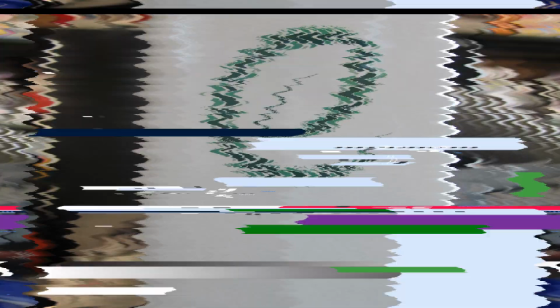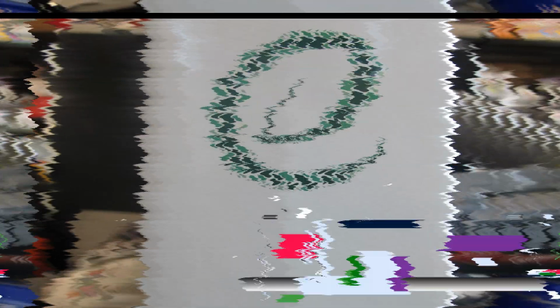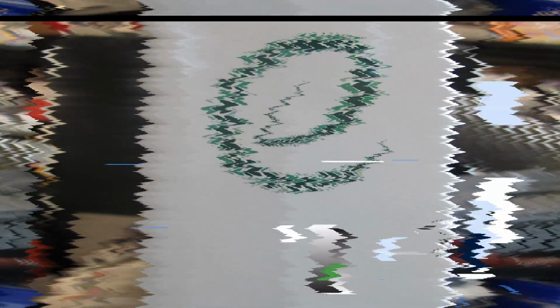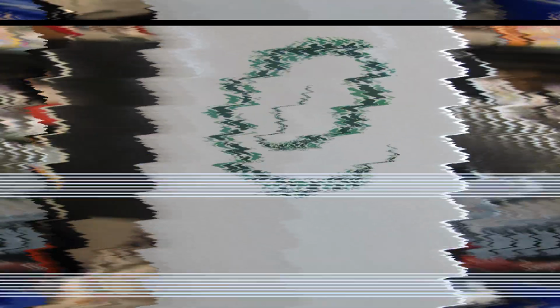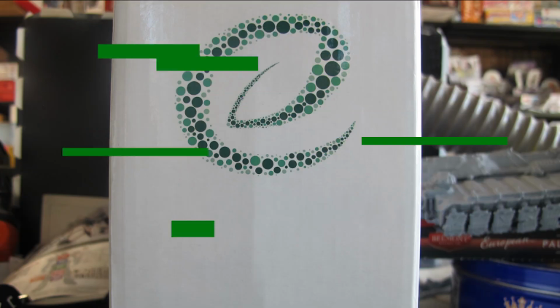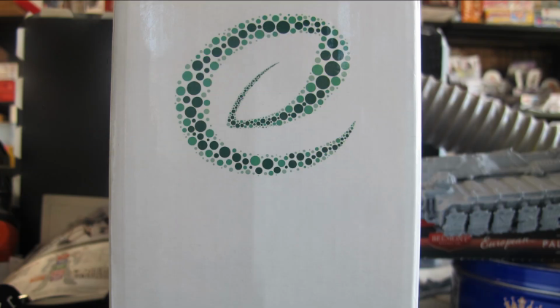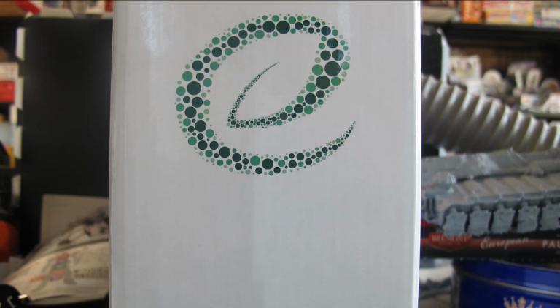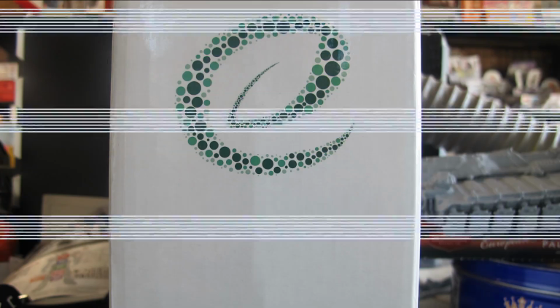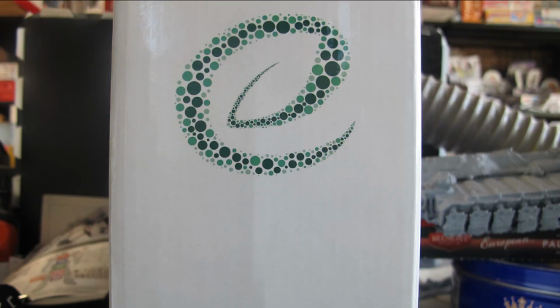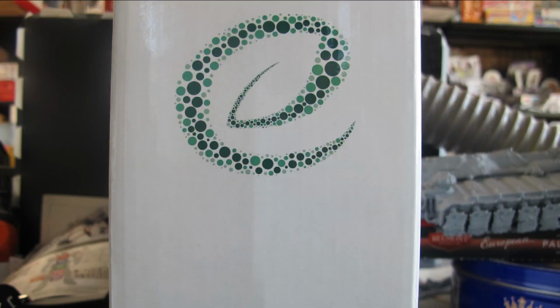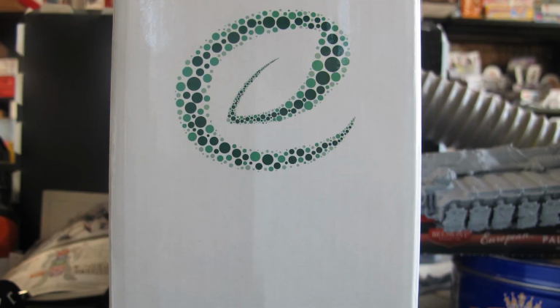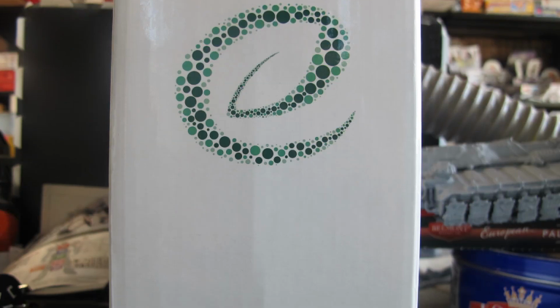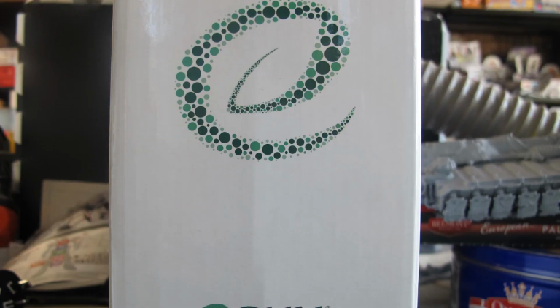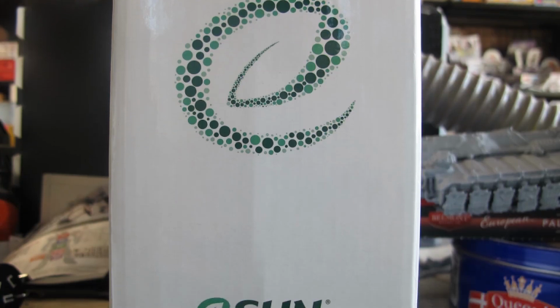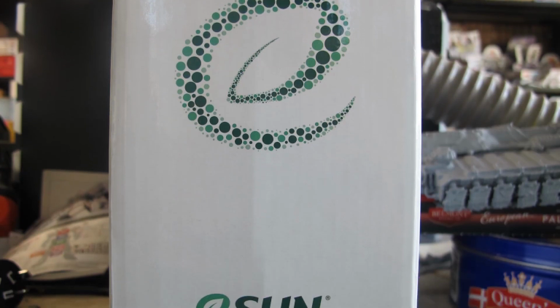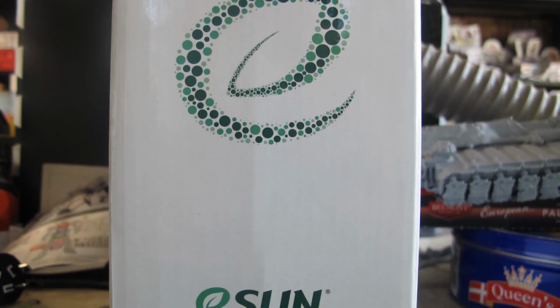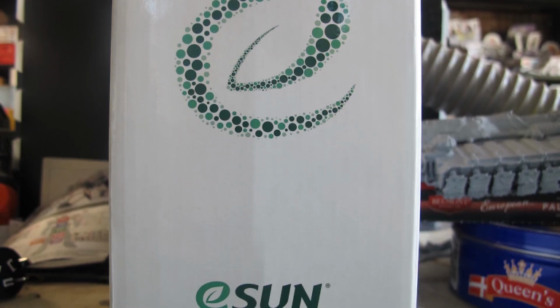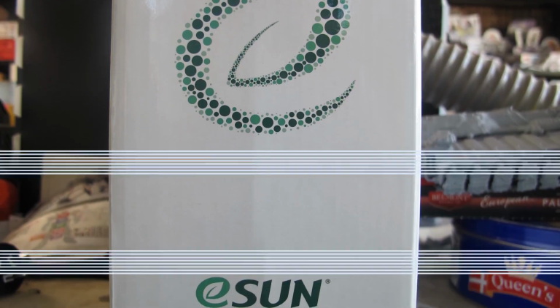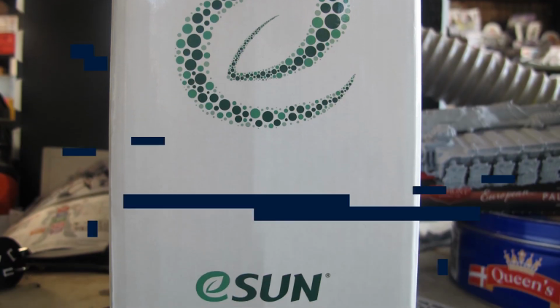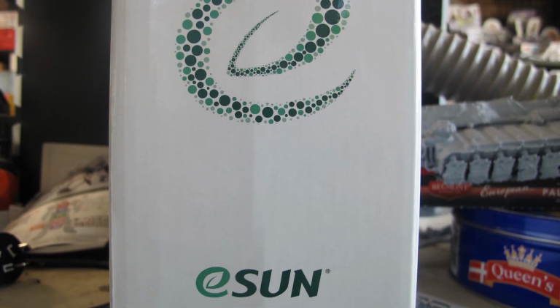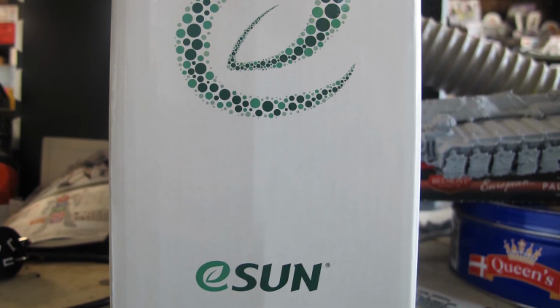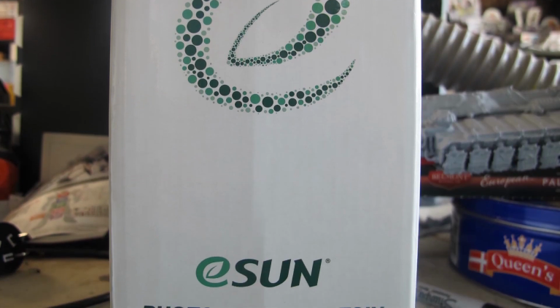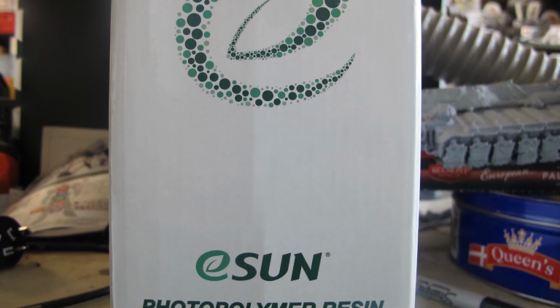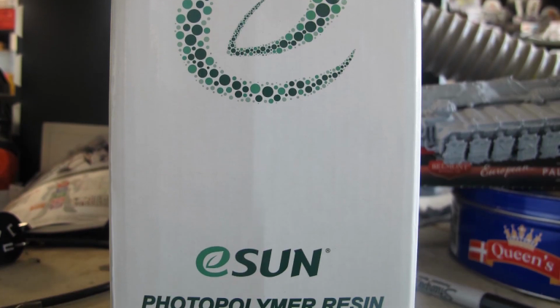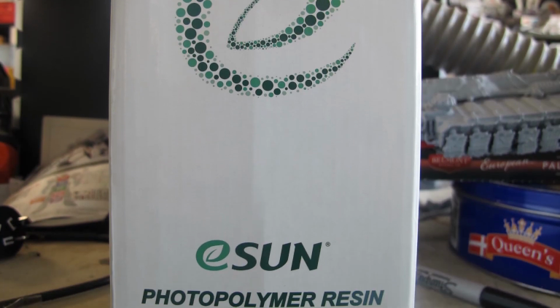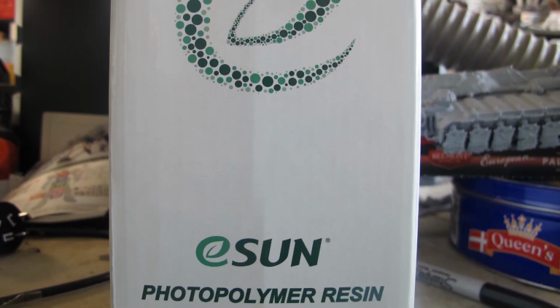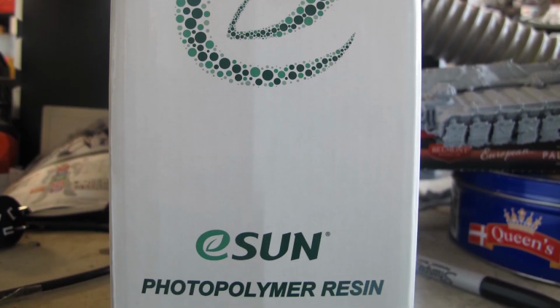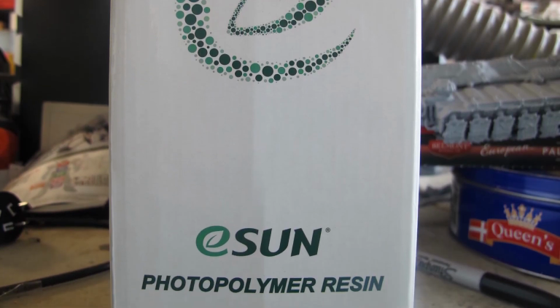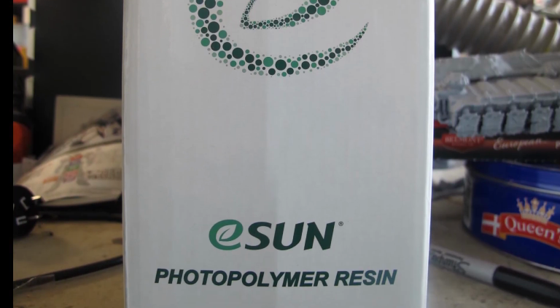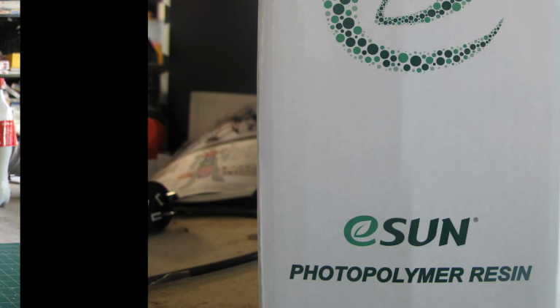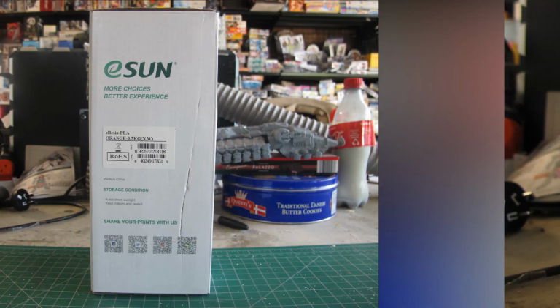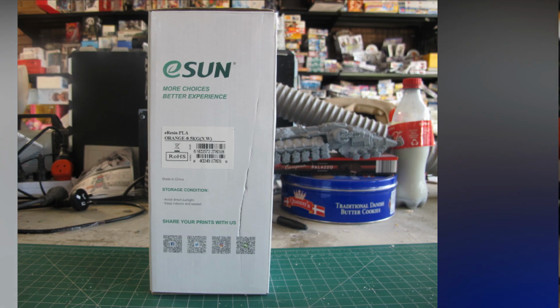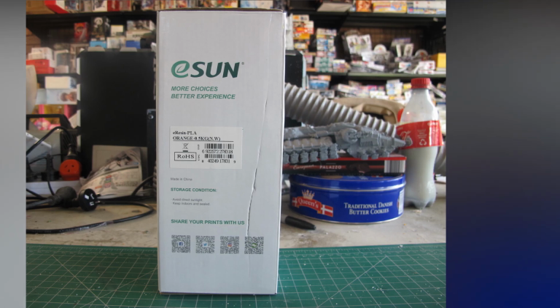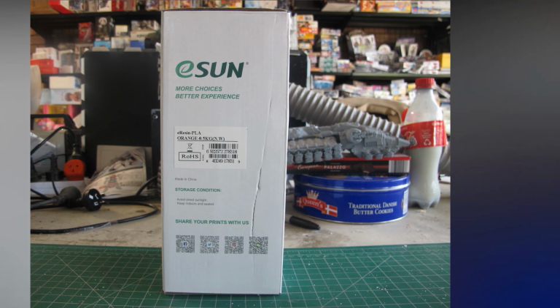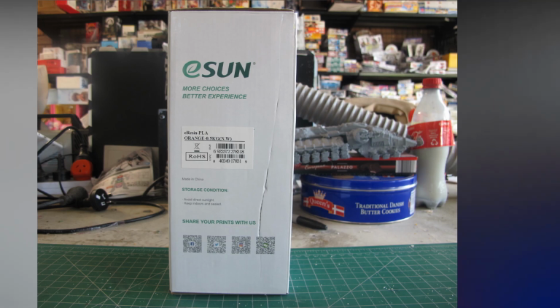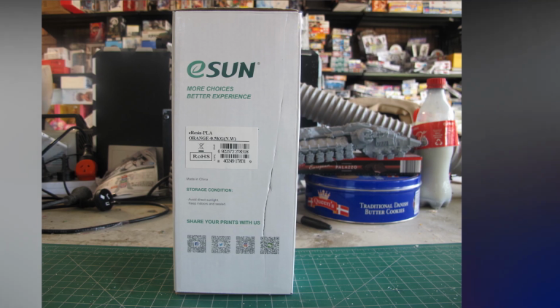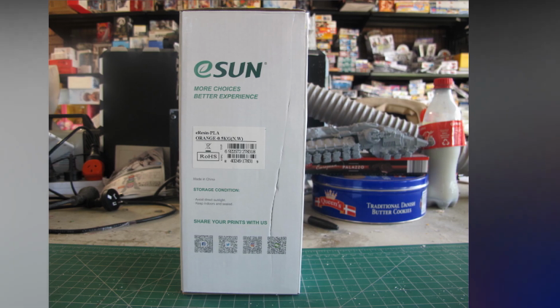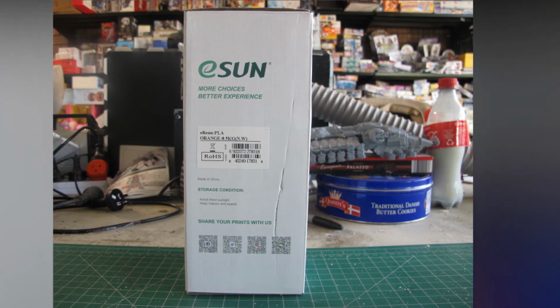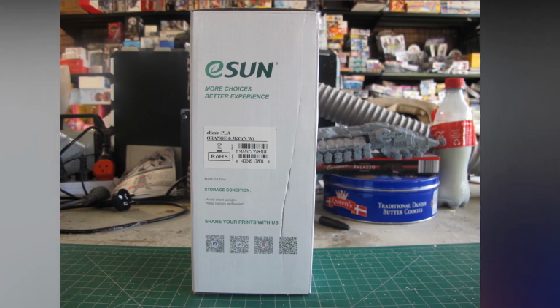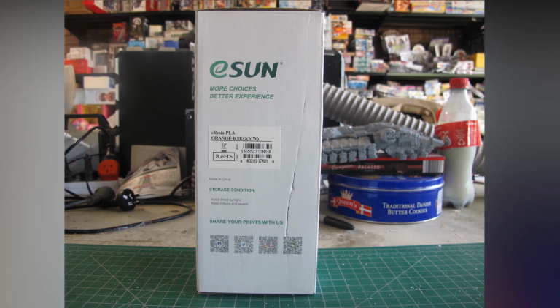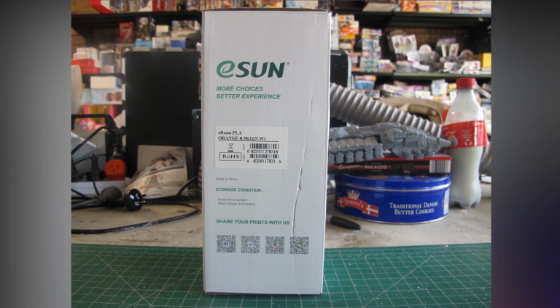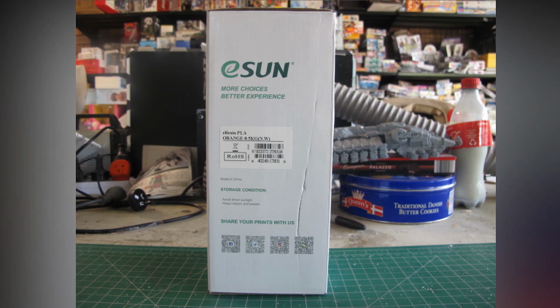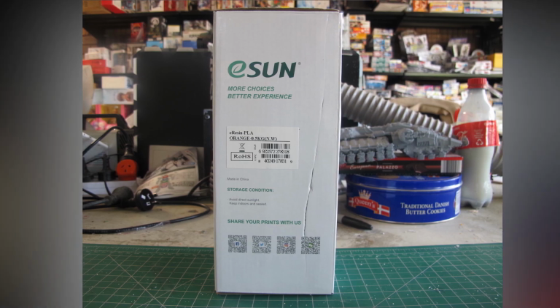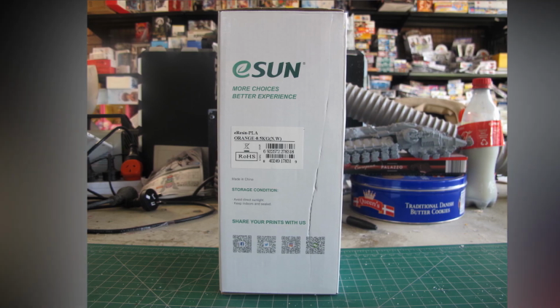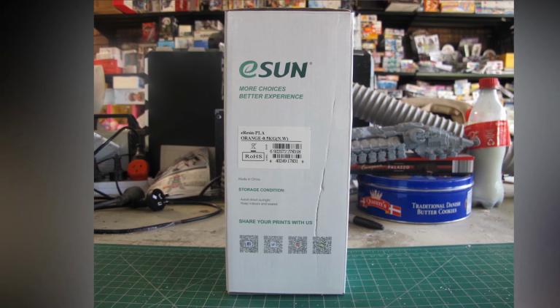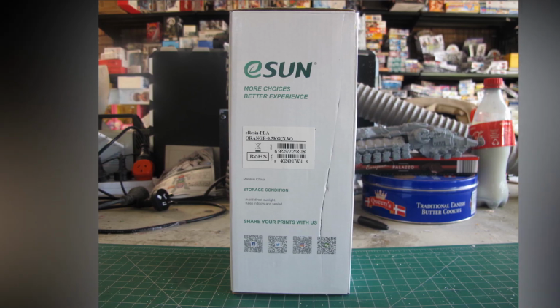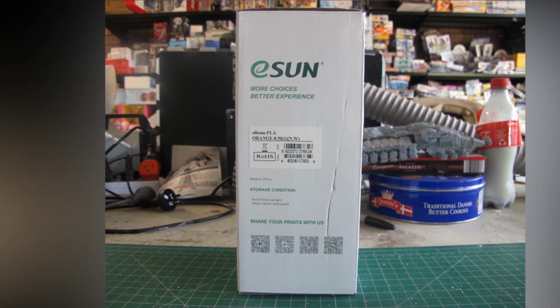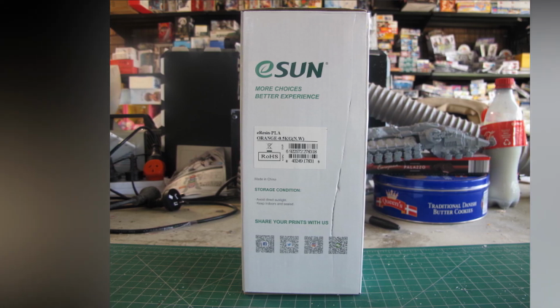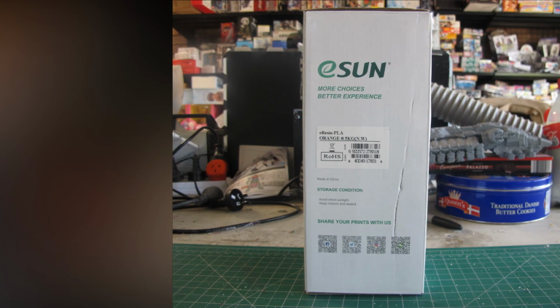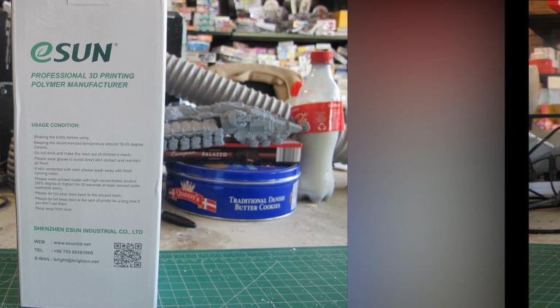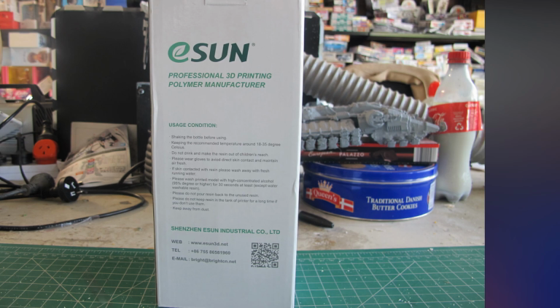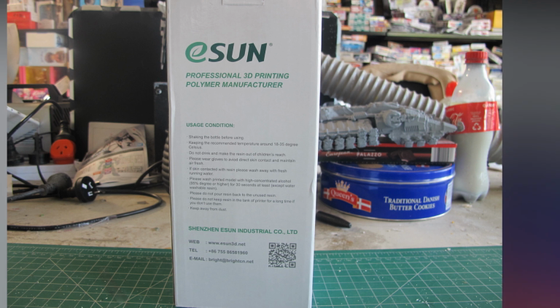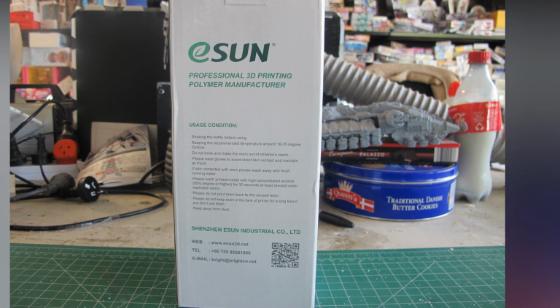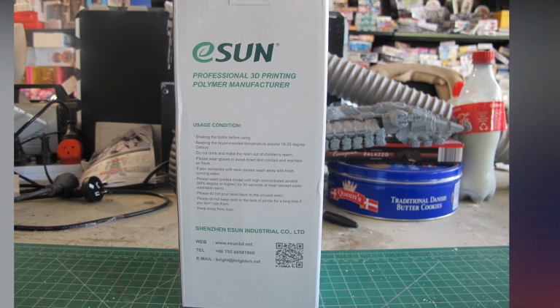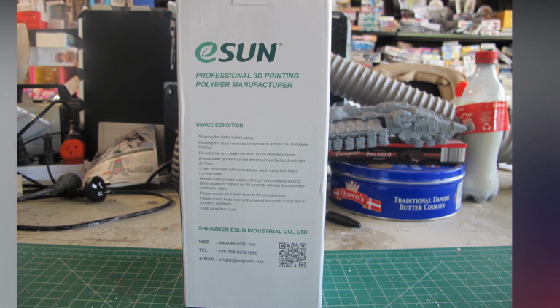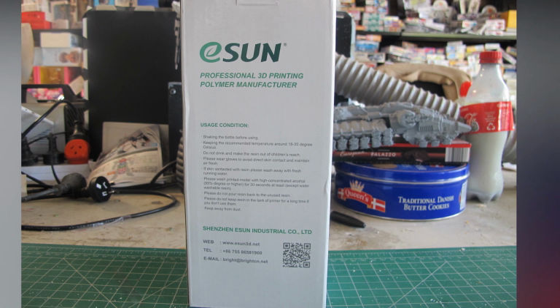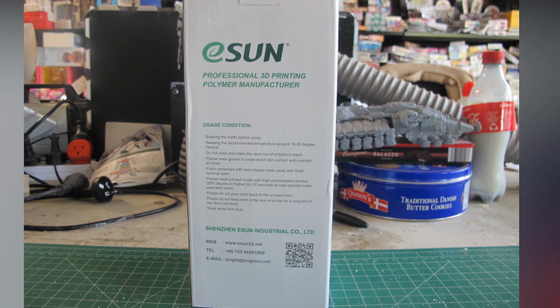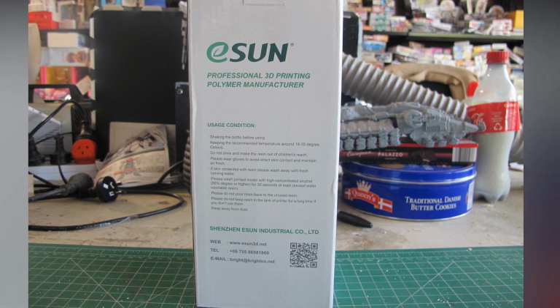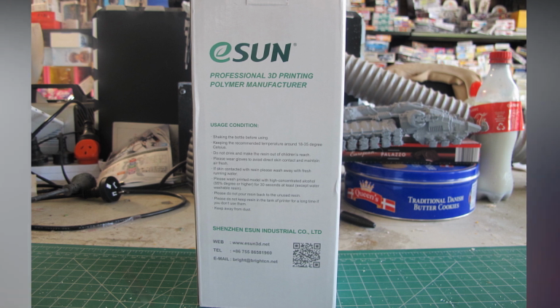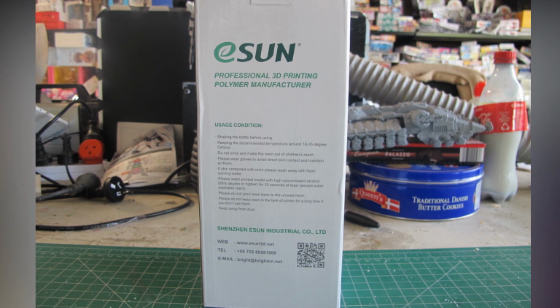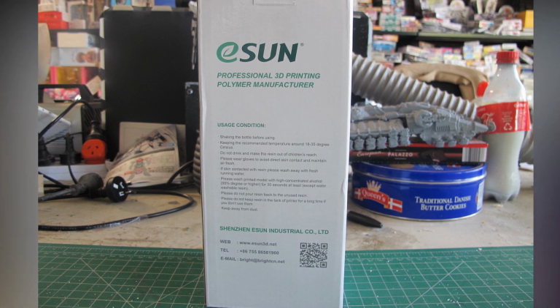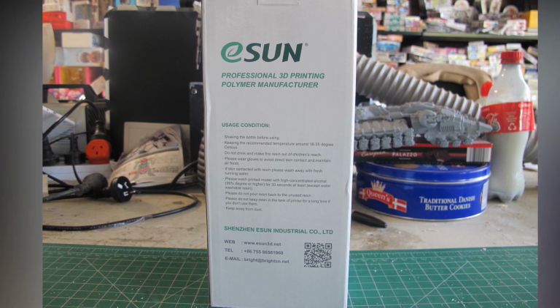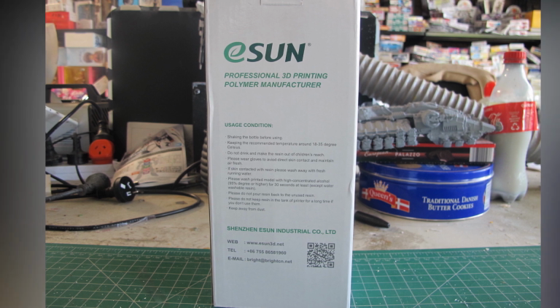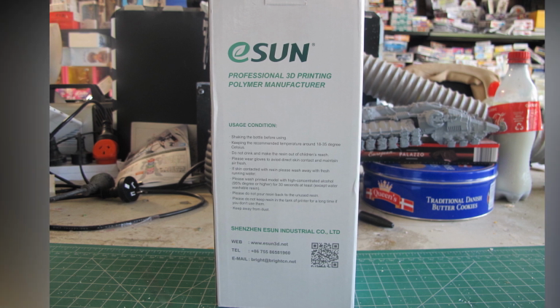Hello and welcome to another modeling video. This is Alan from the Maconamana YouTube with another 3D printing video.